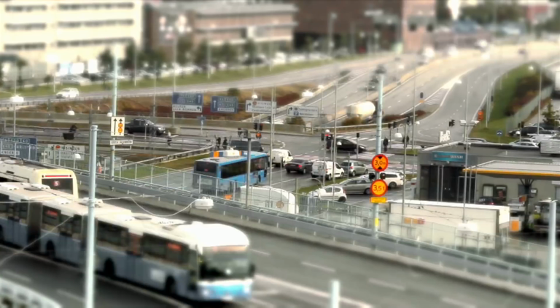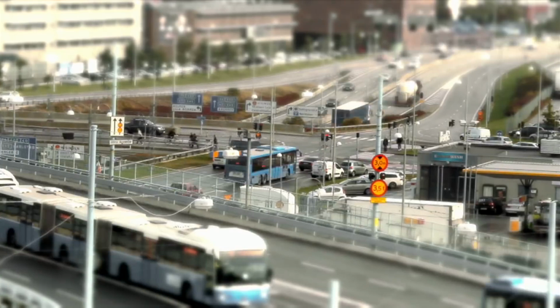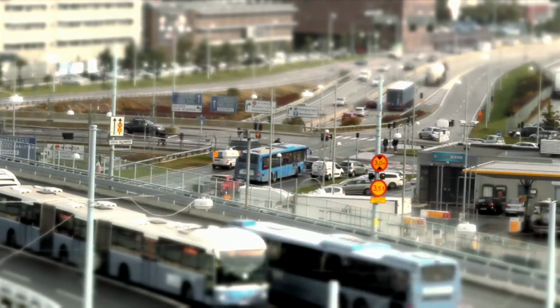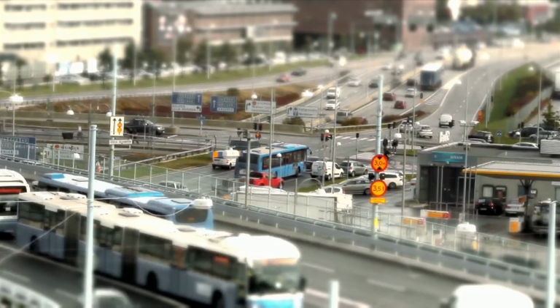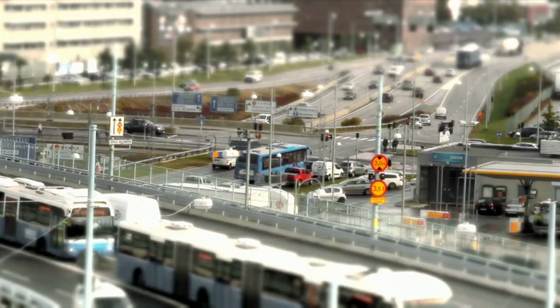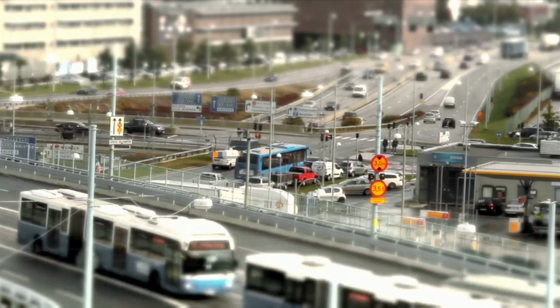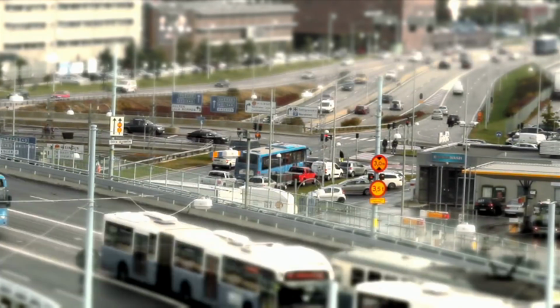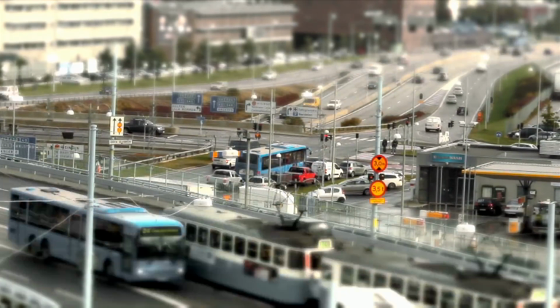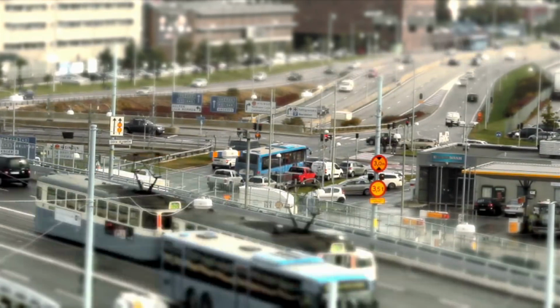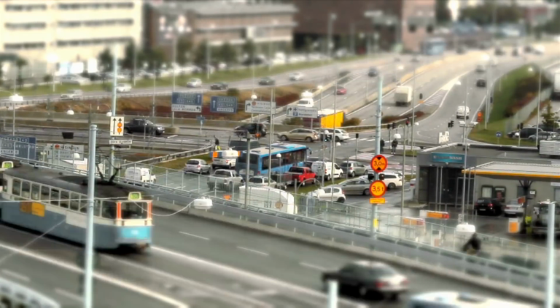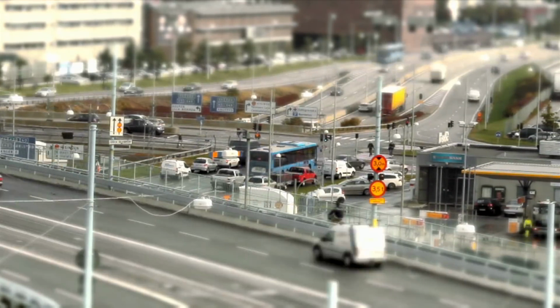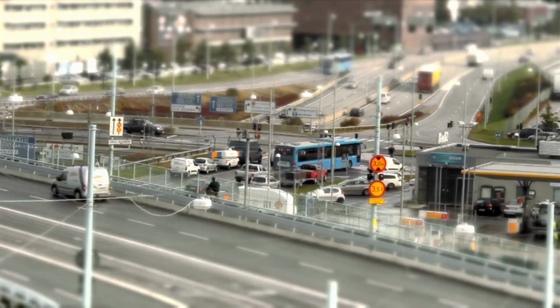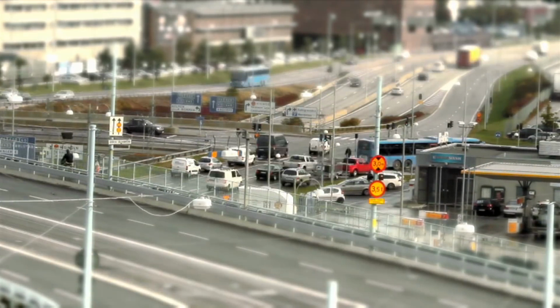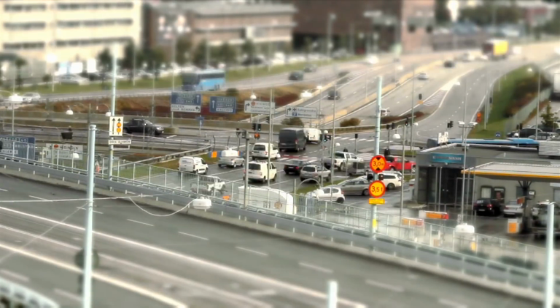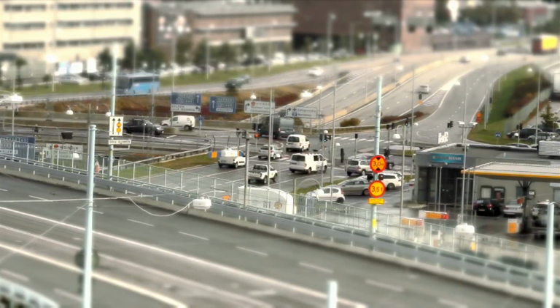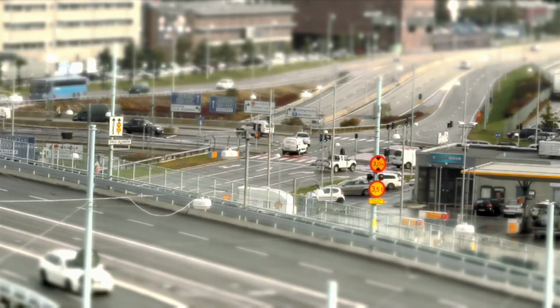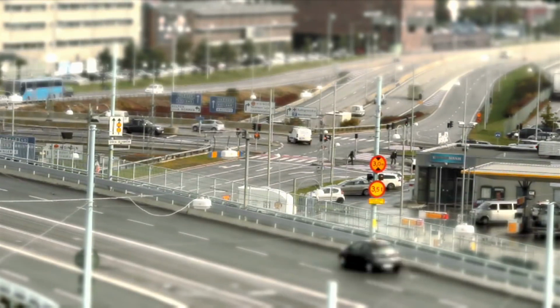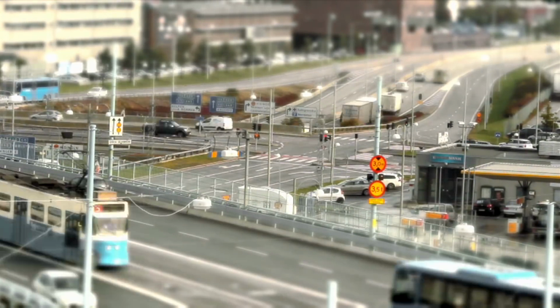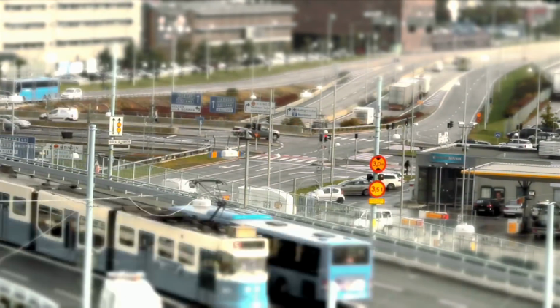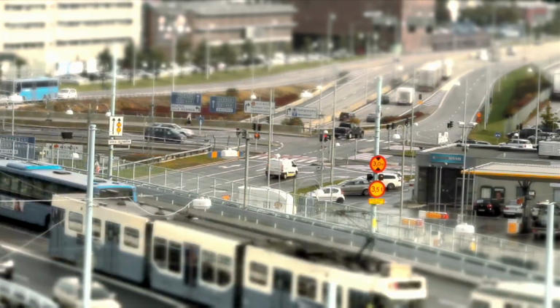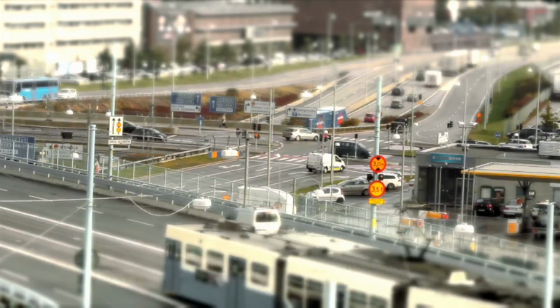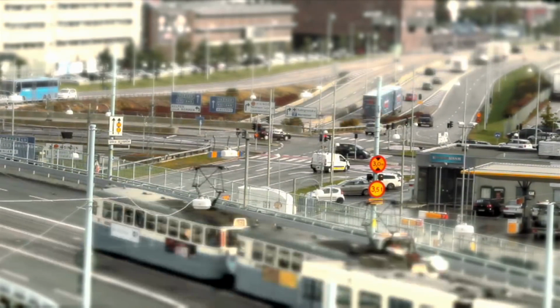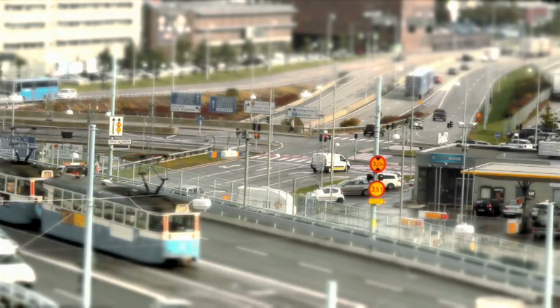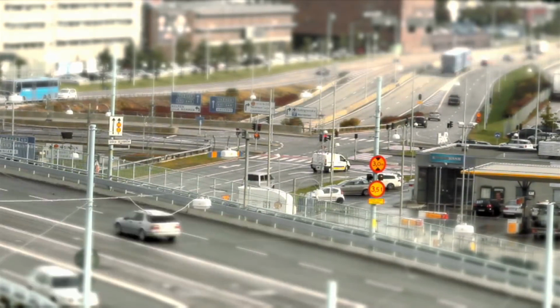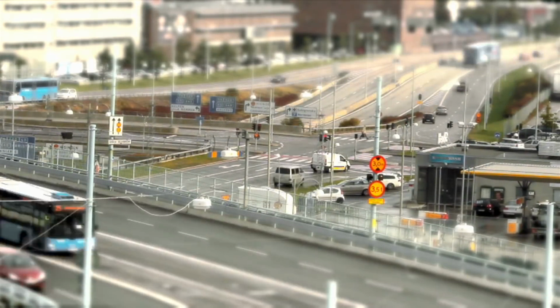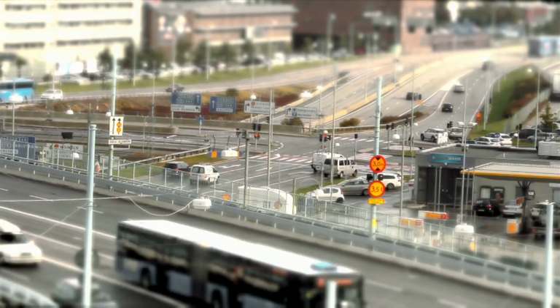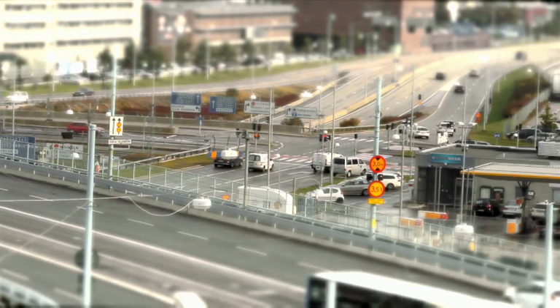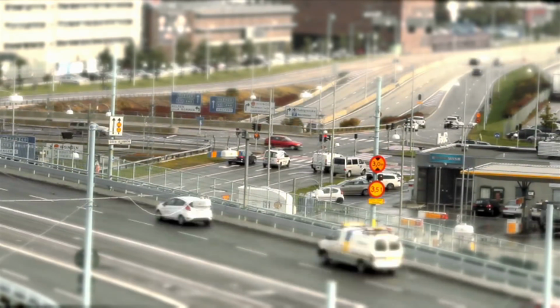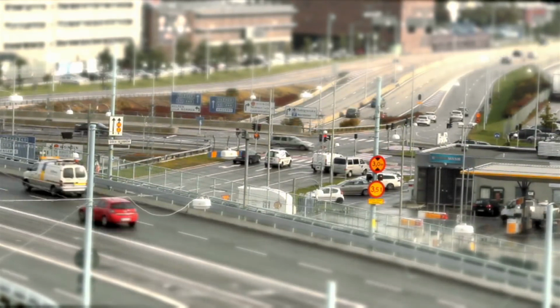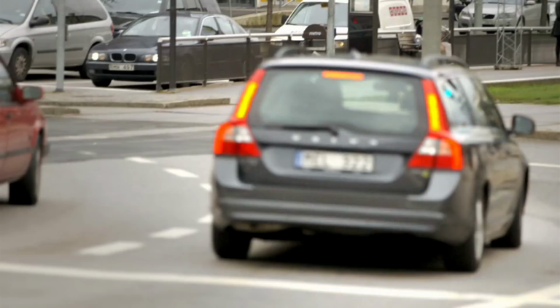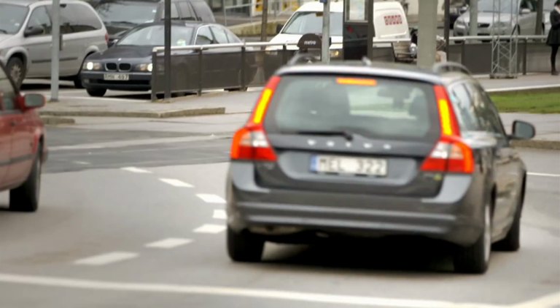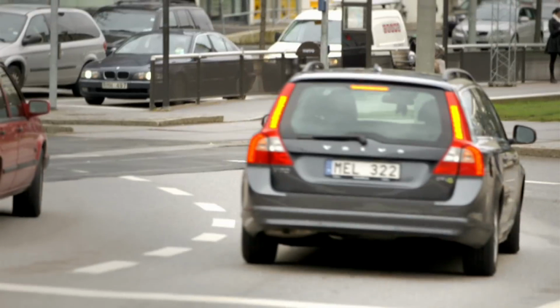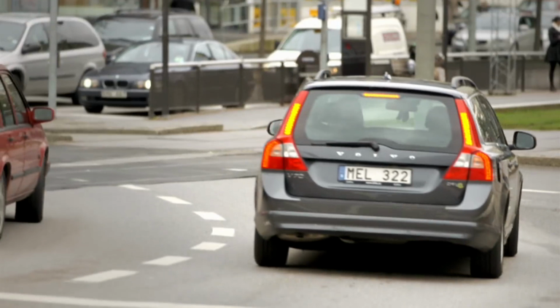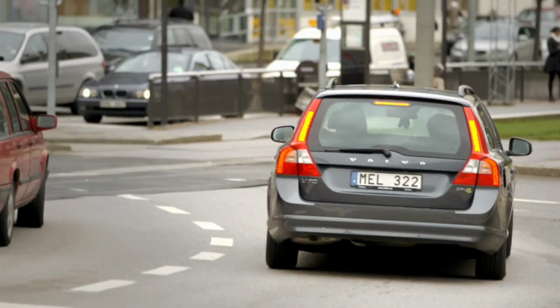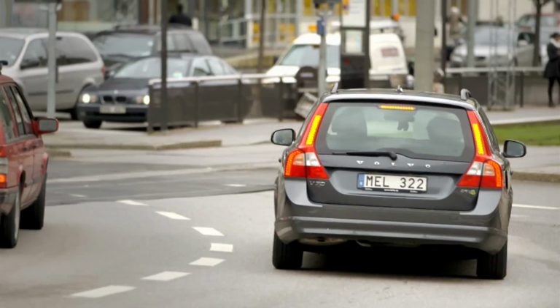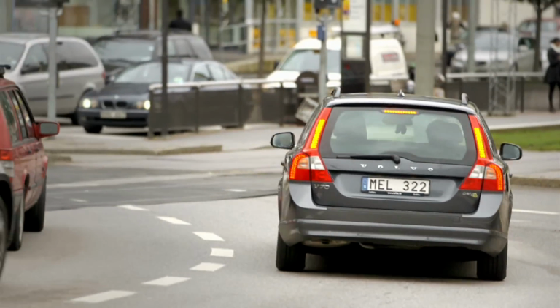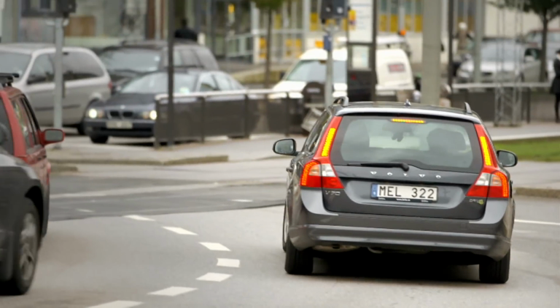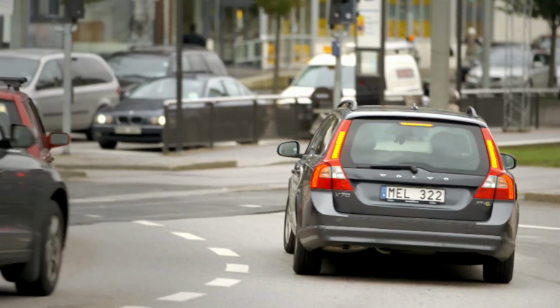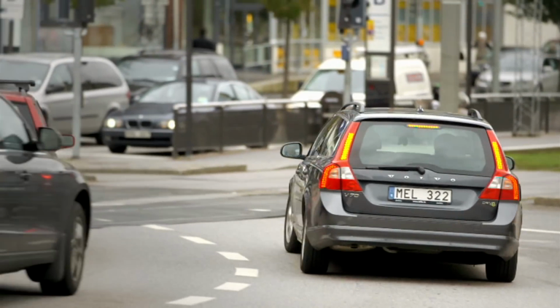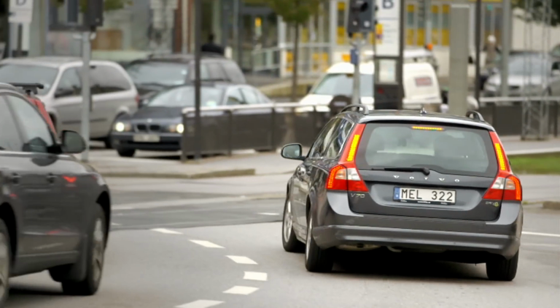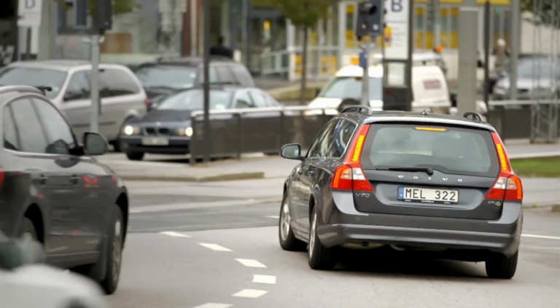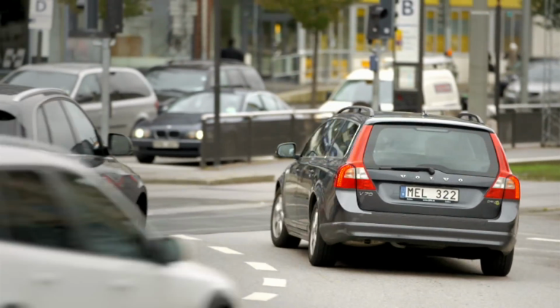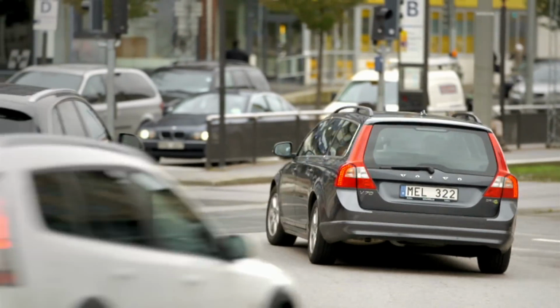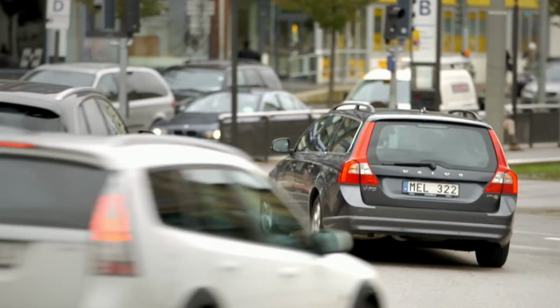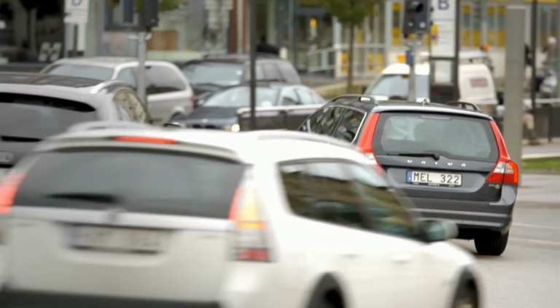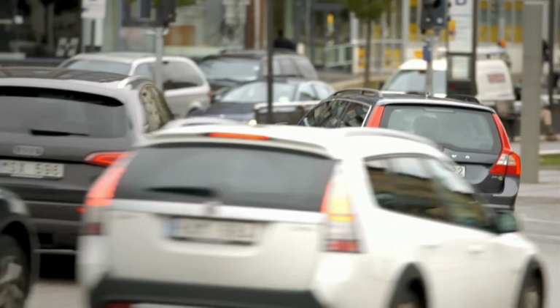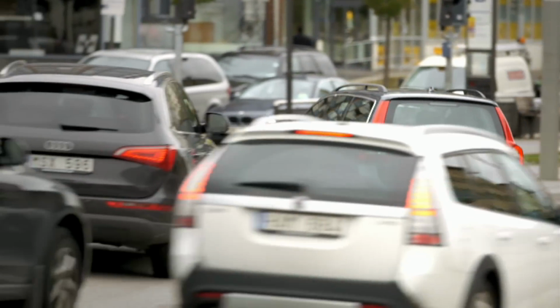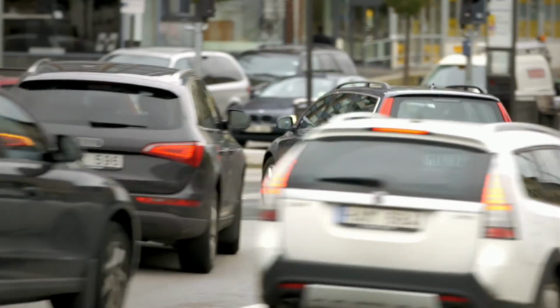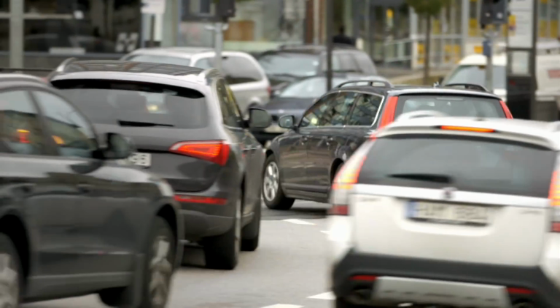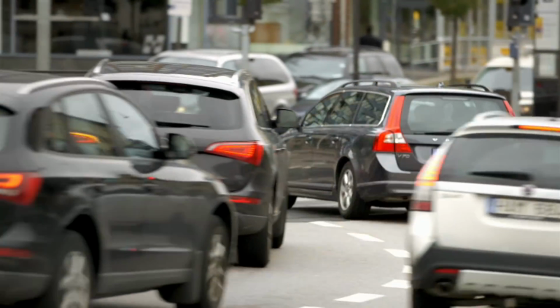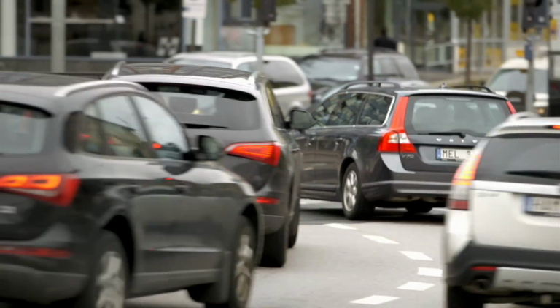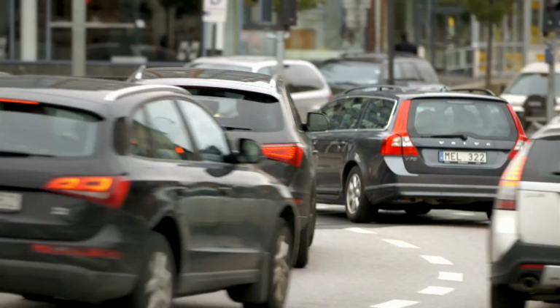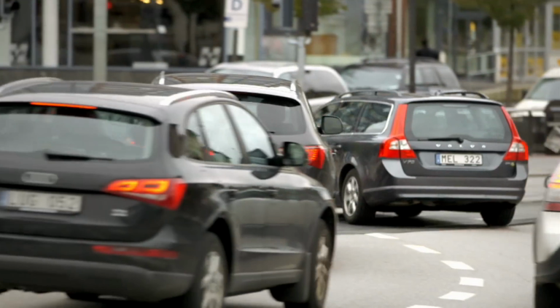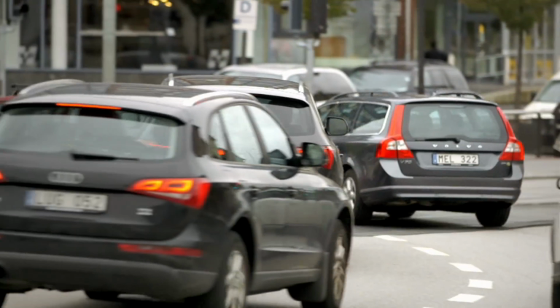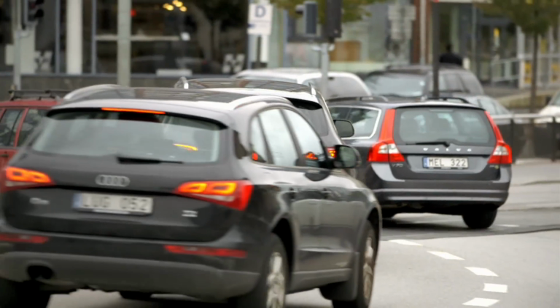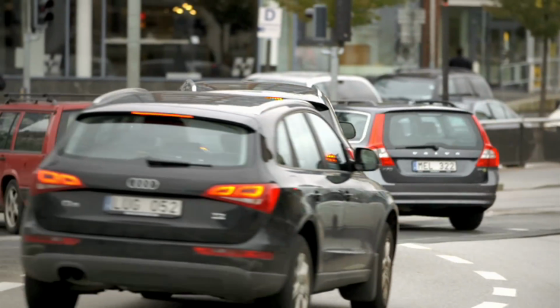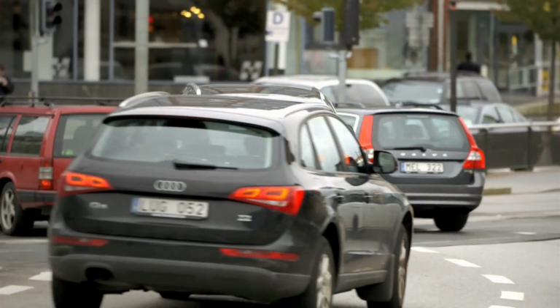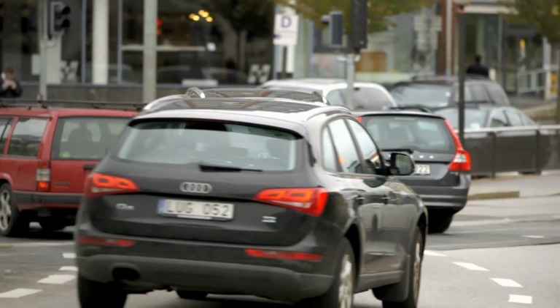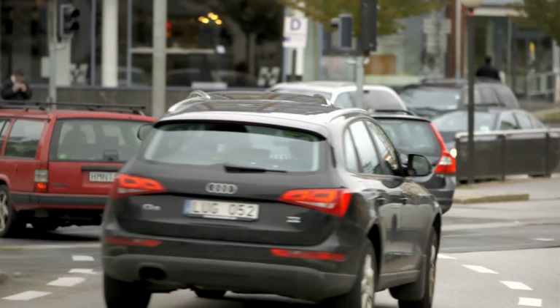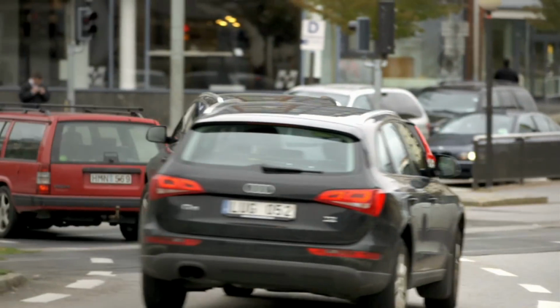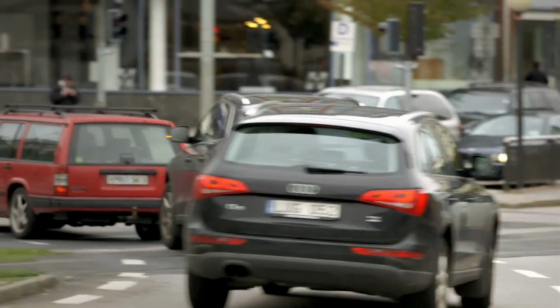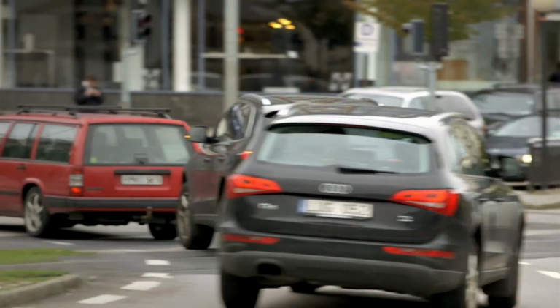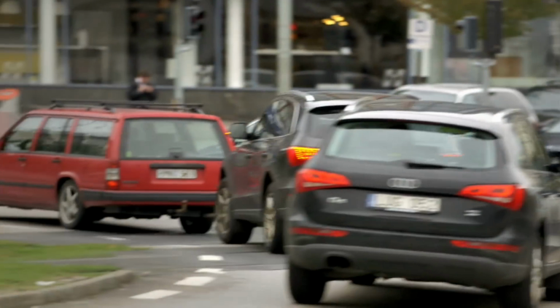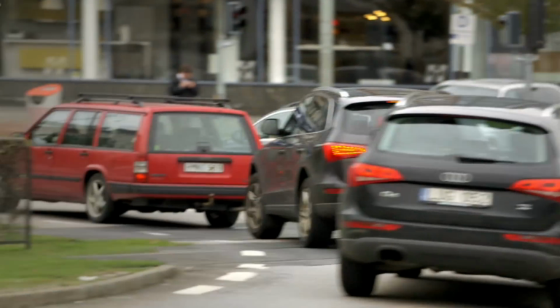The latest automotive high-tech is everywhere and it's making our cars safer, not only for us the driver, but for pedestrians too.